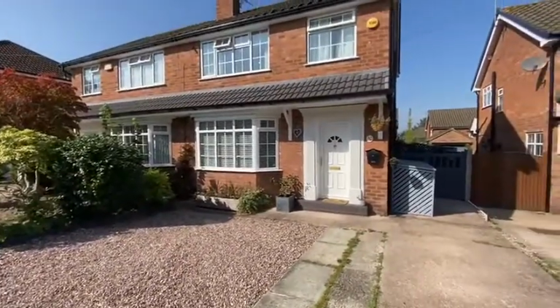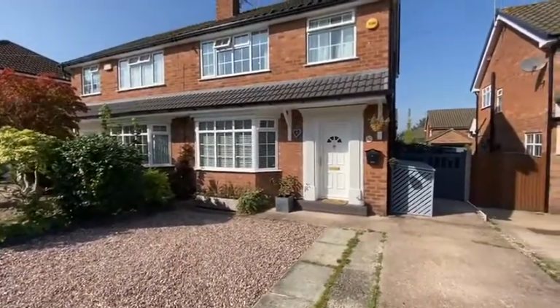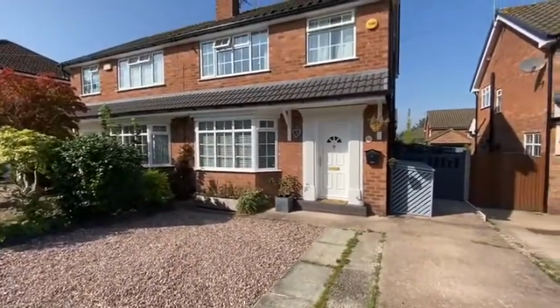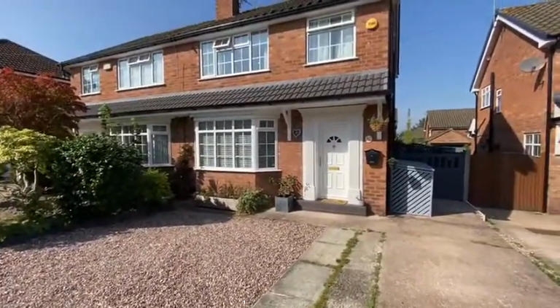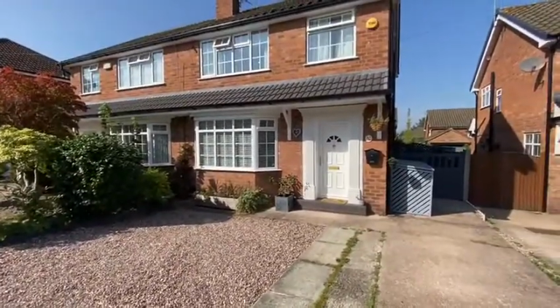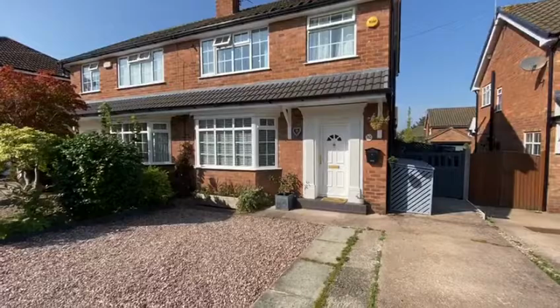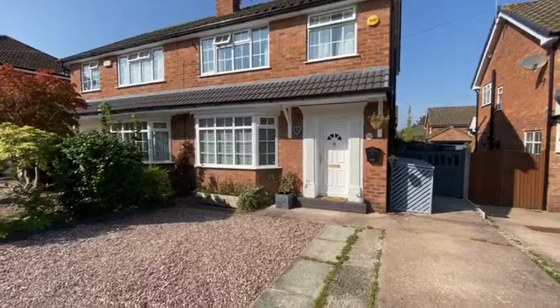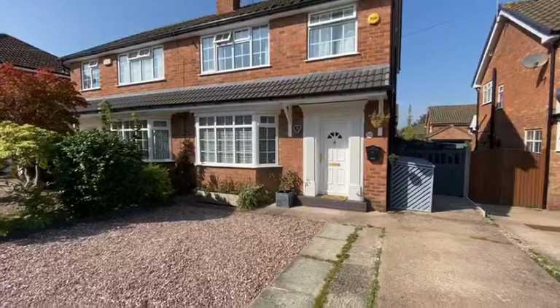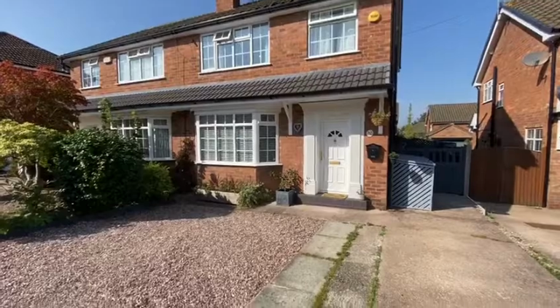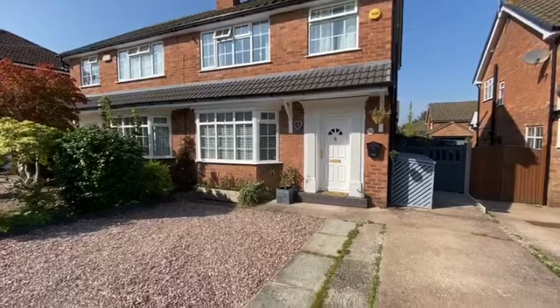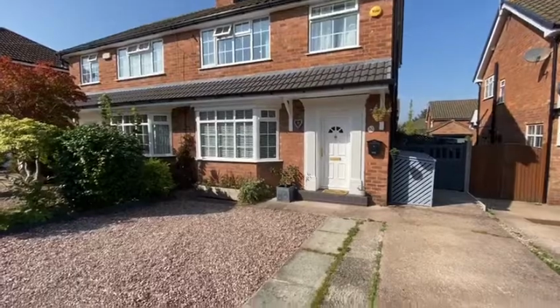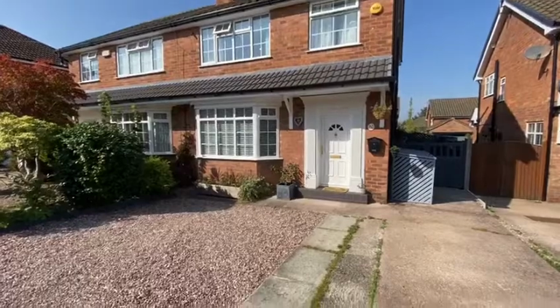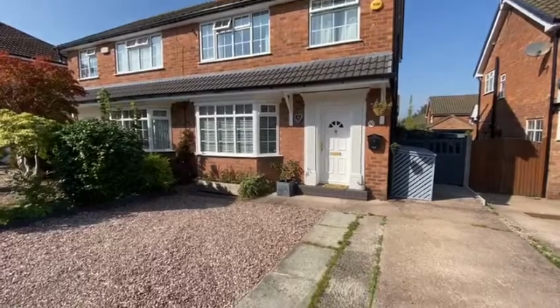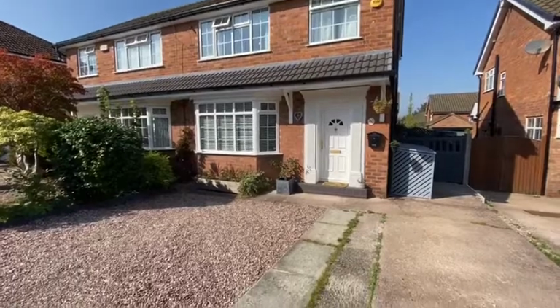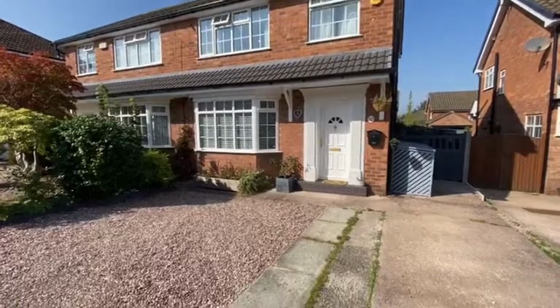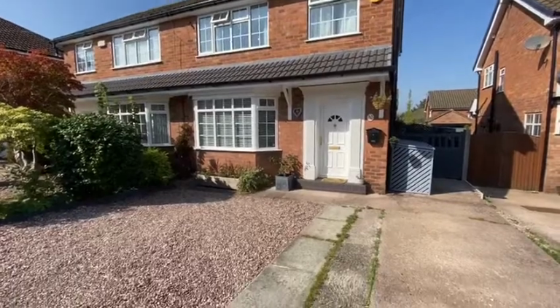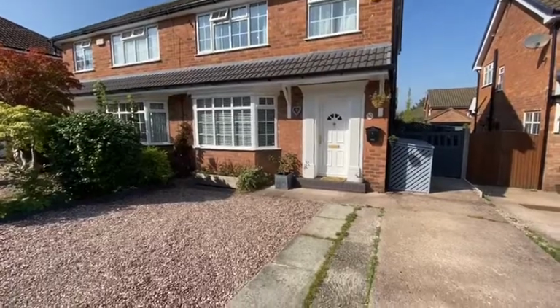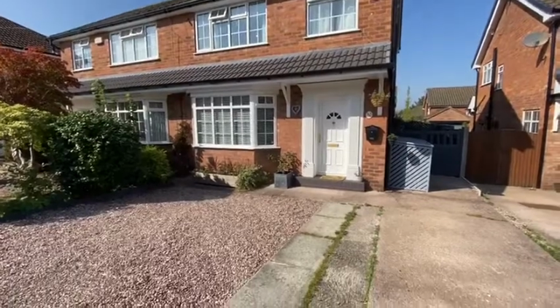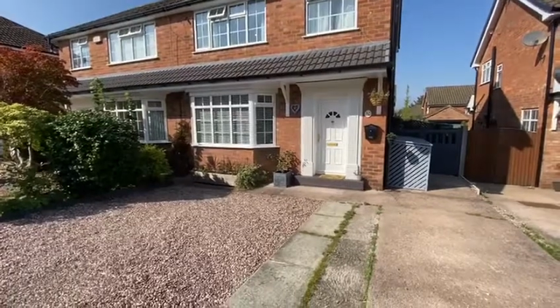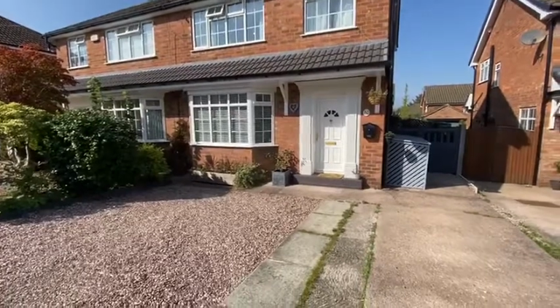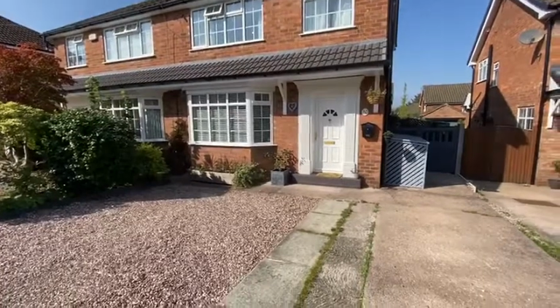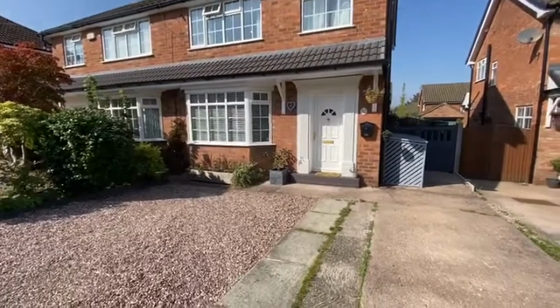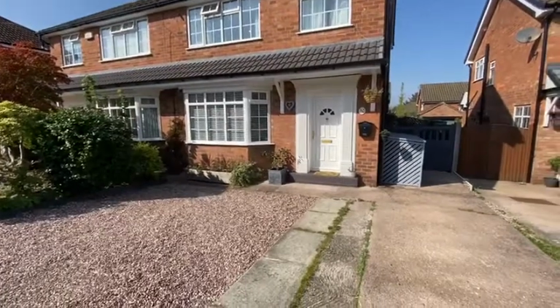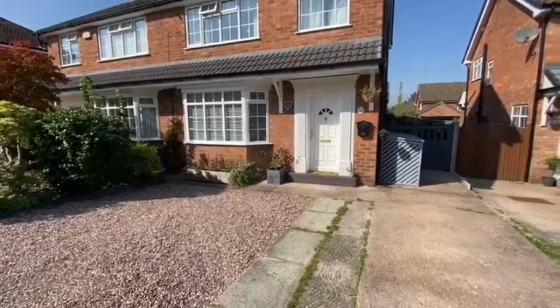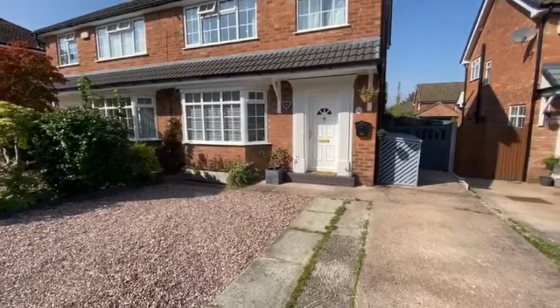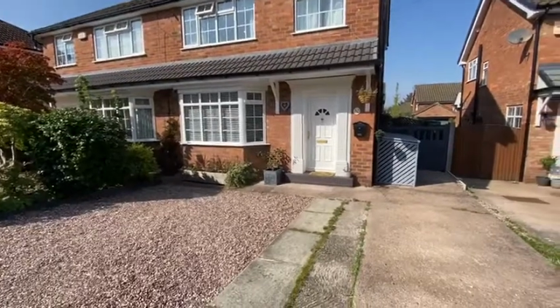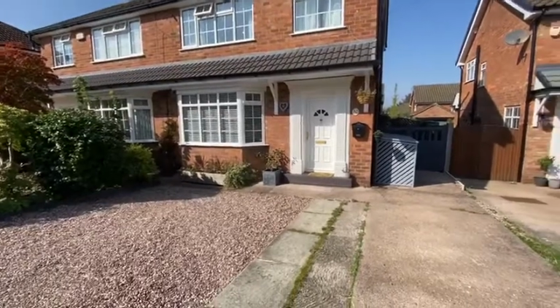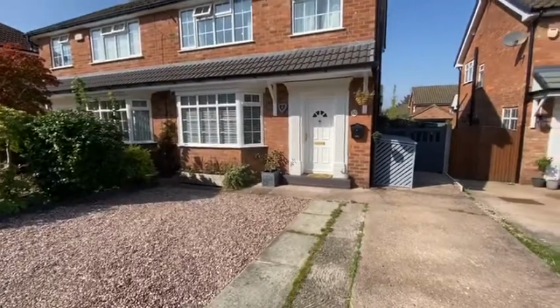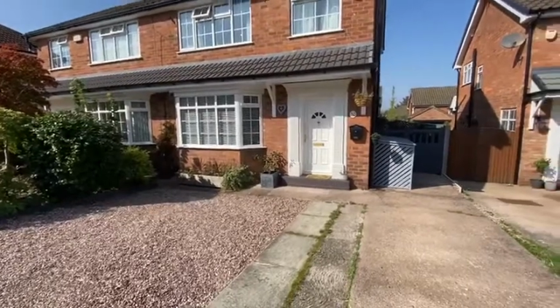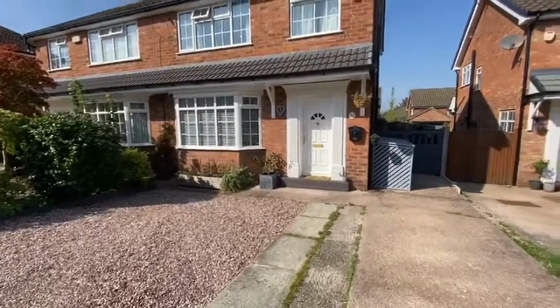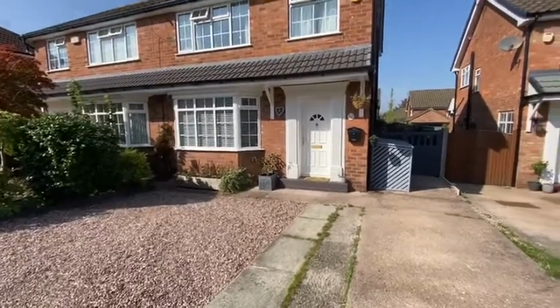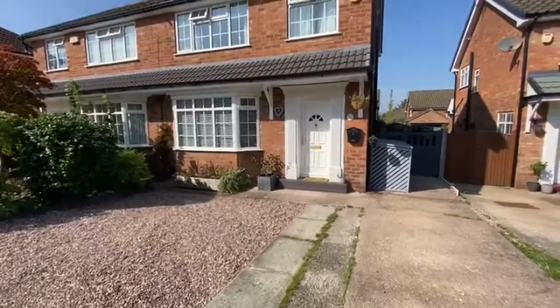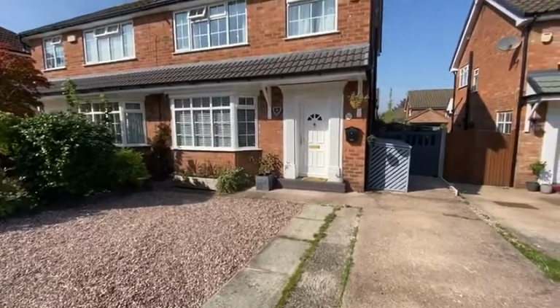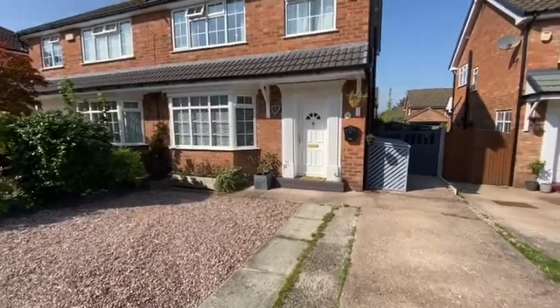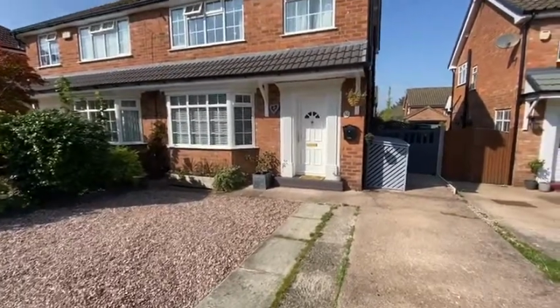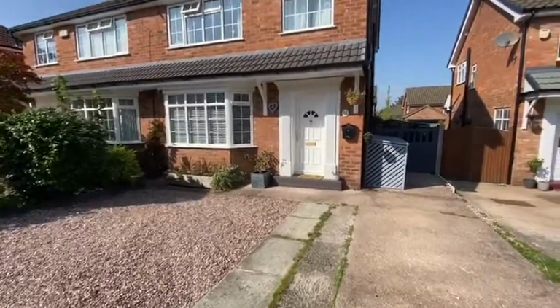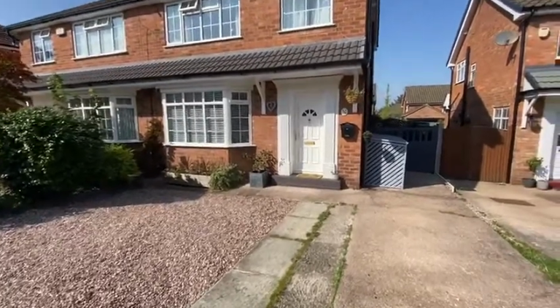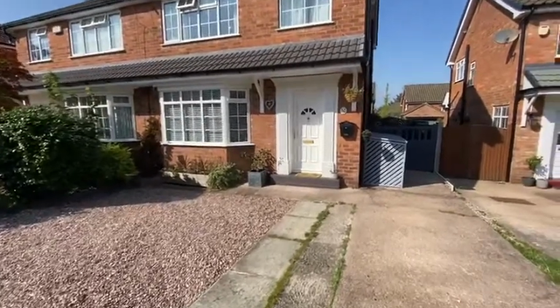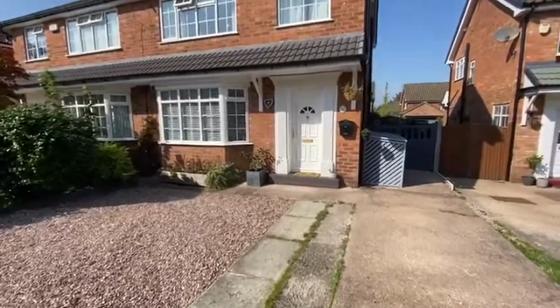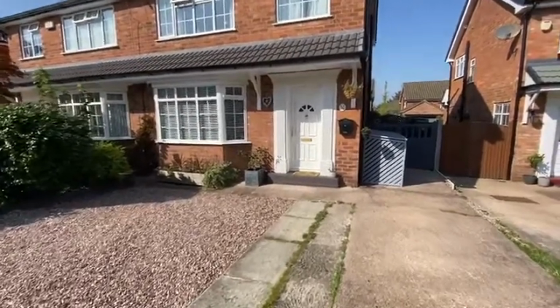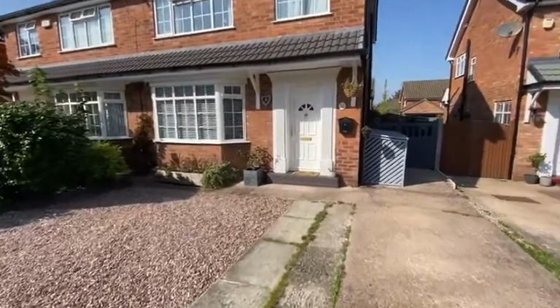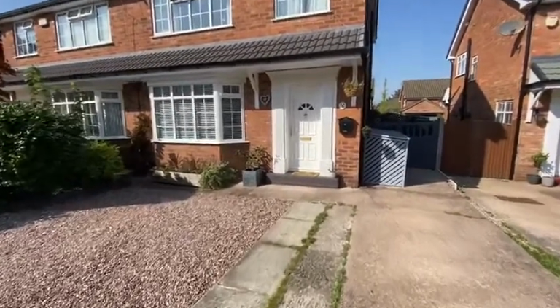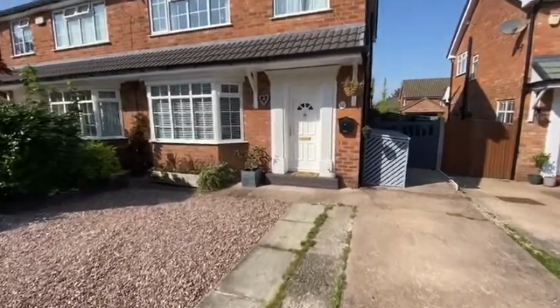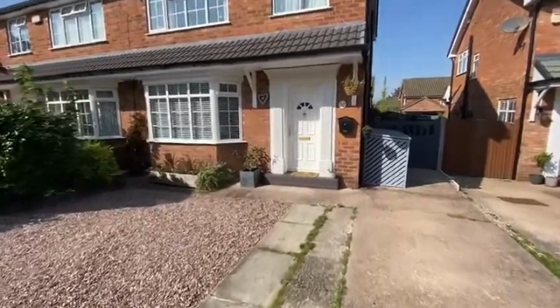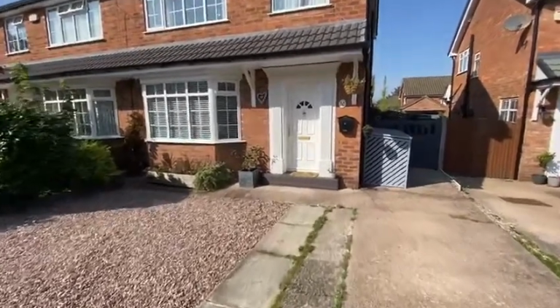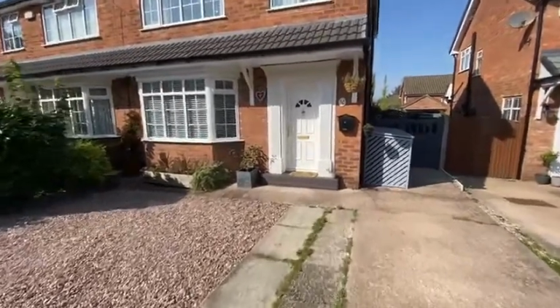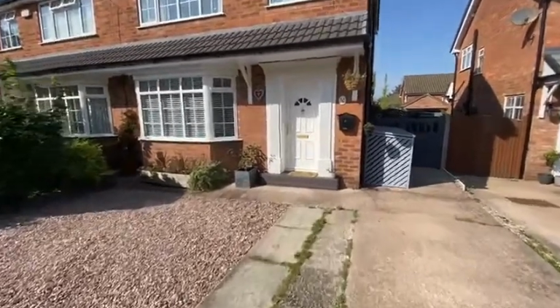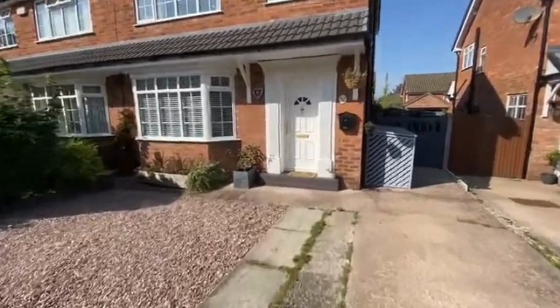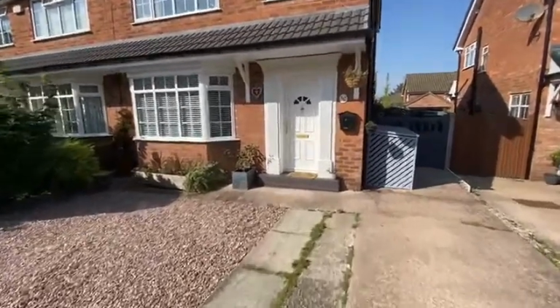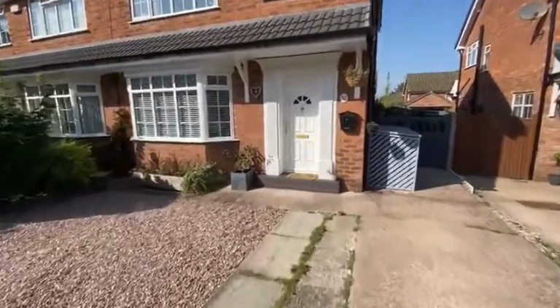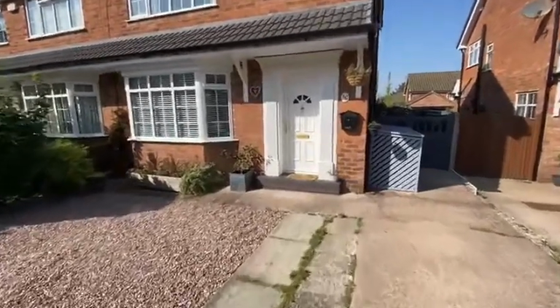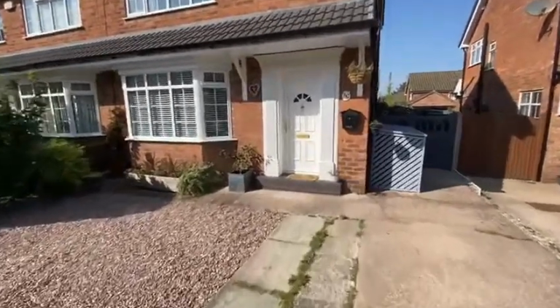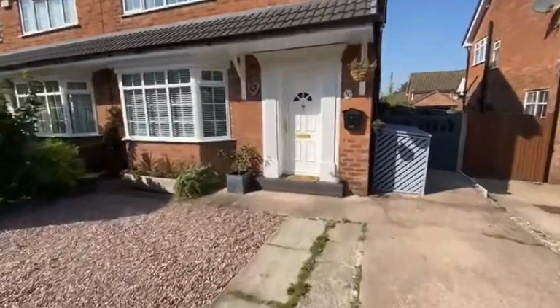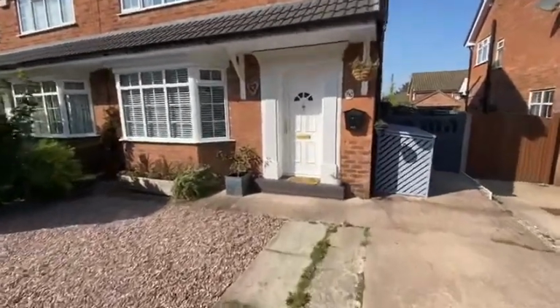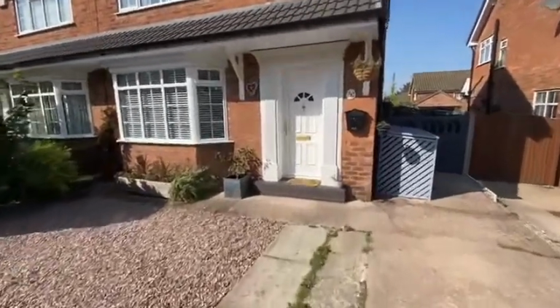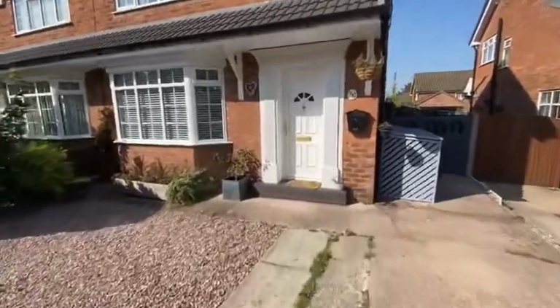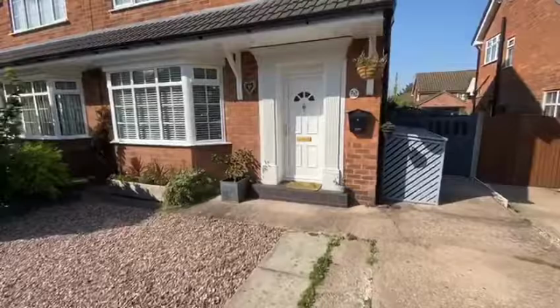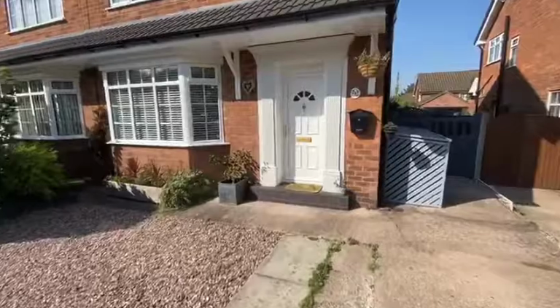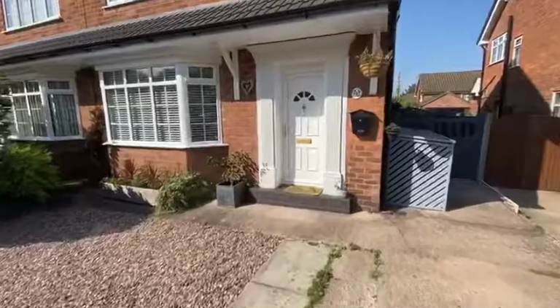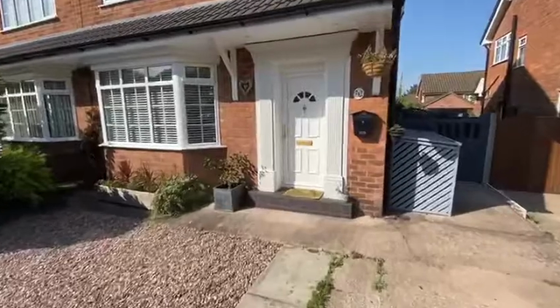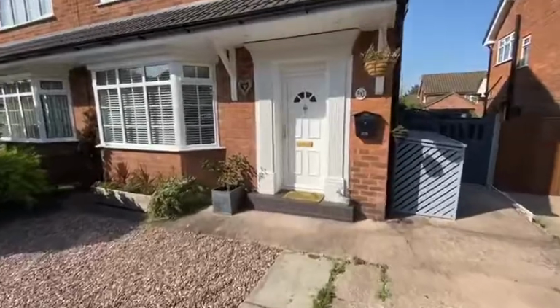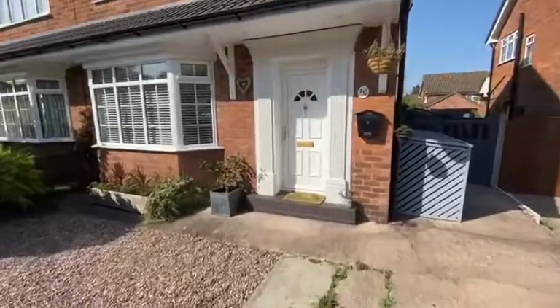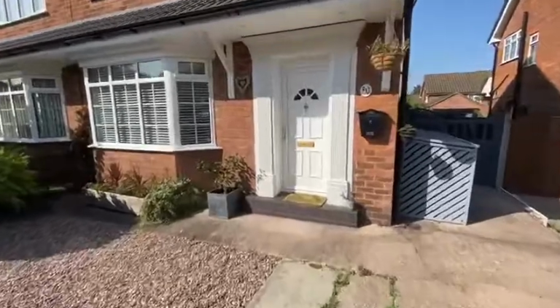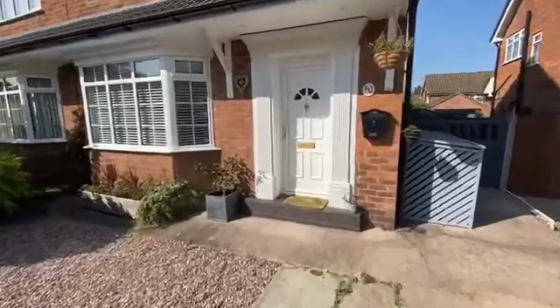There's plenty of off-road parking to the front. The property is beautifully presented inside.